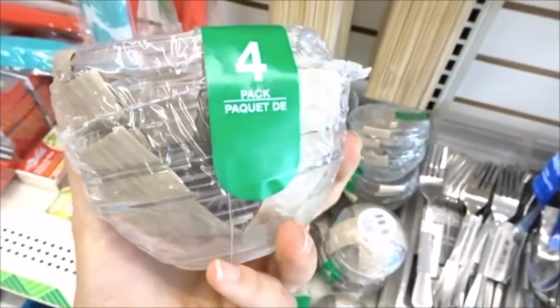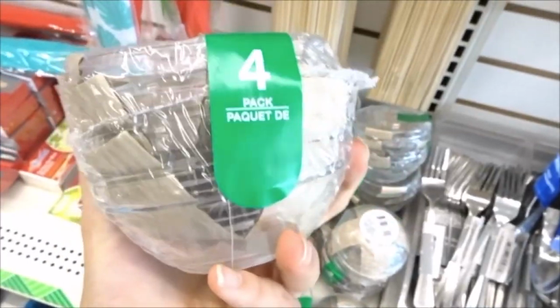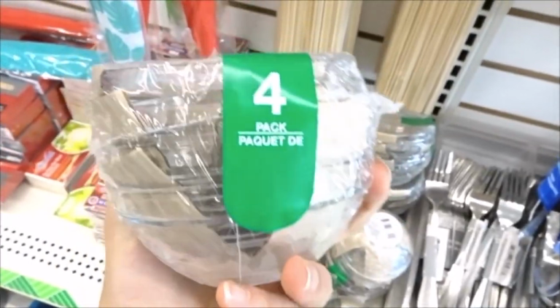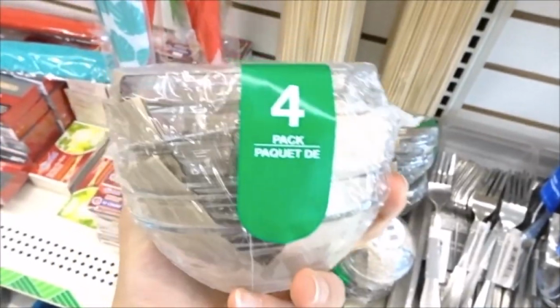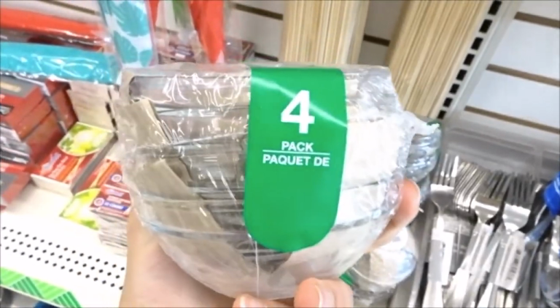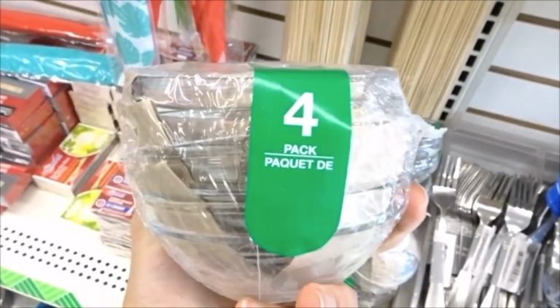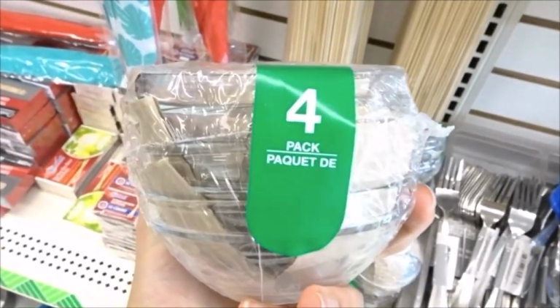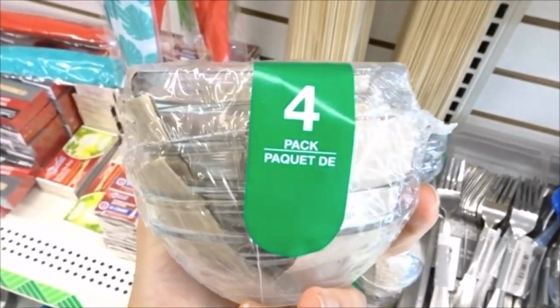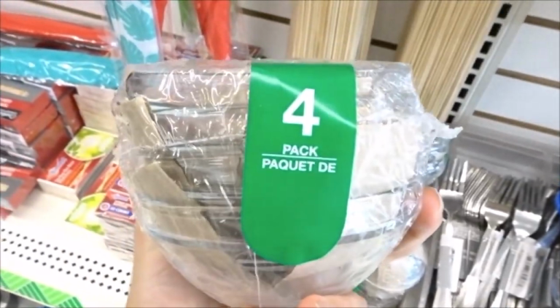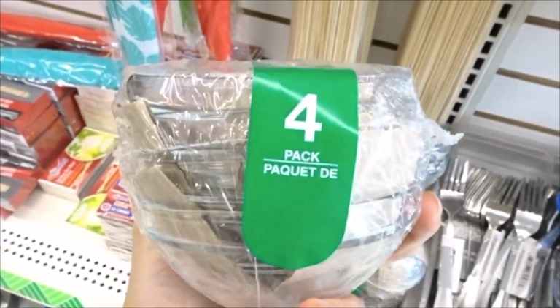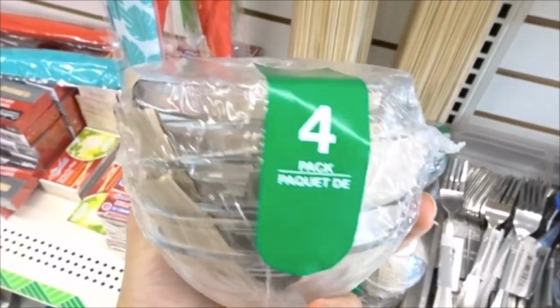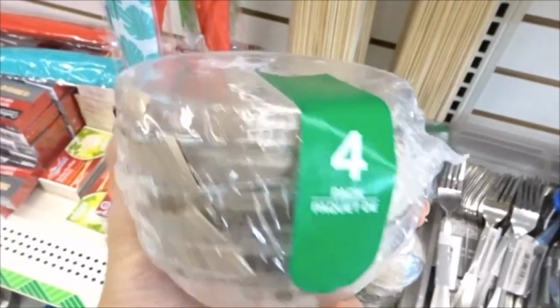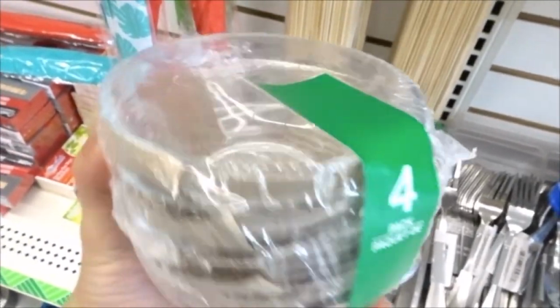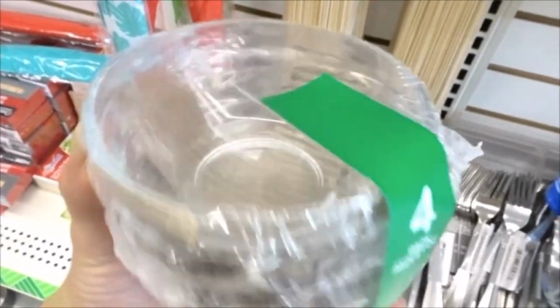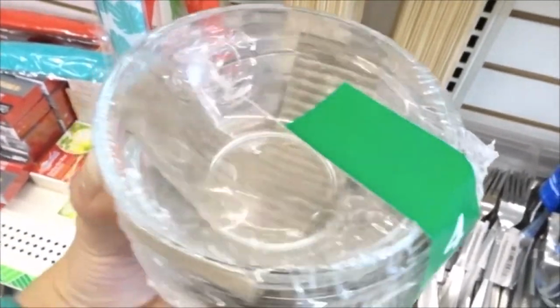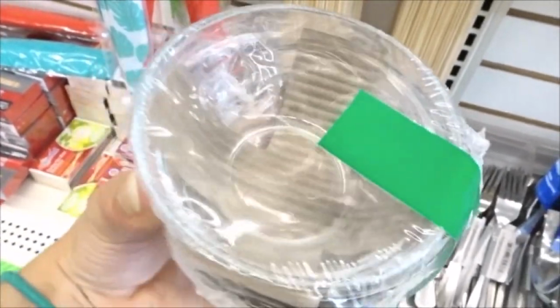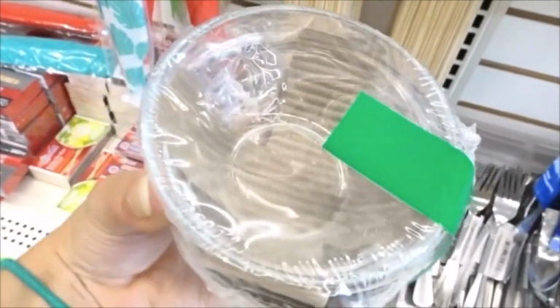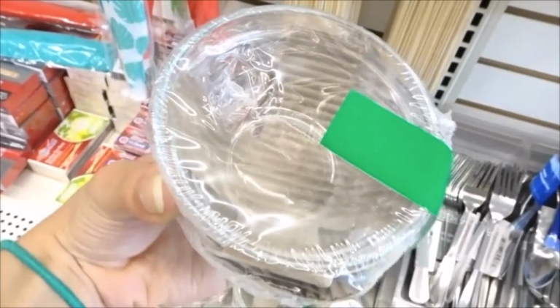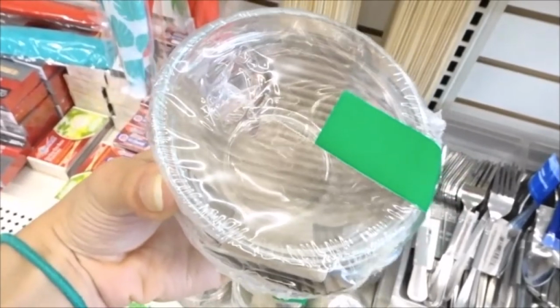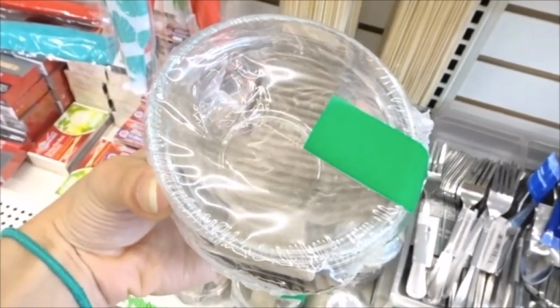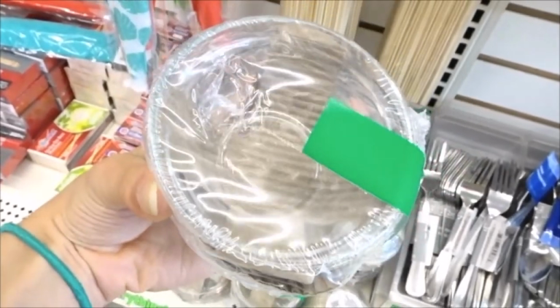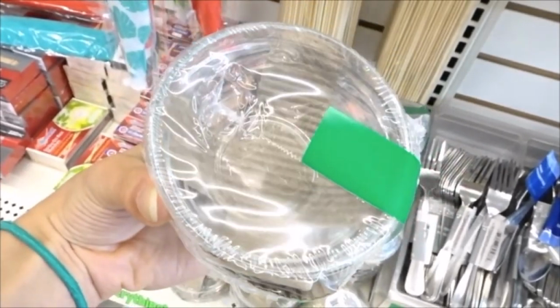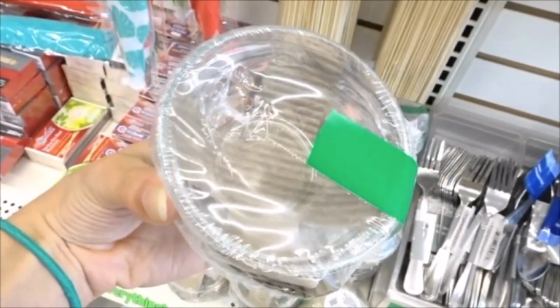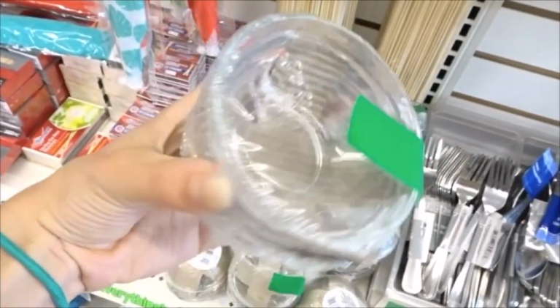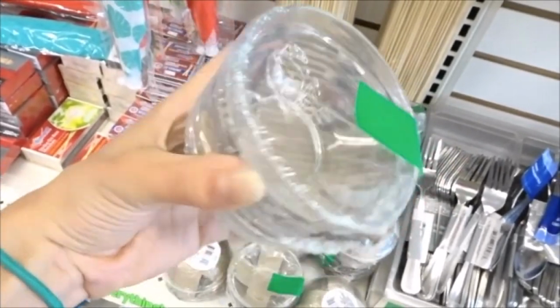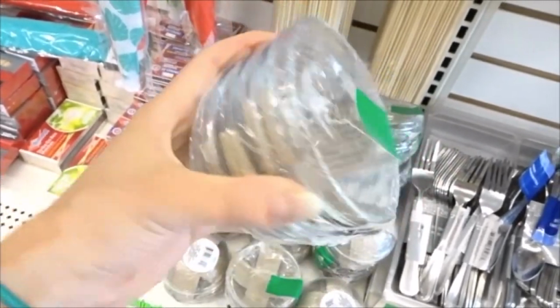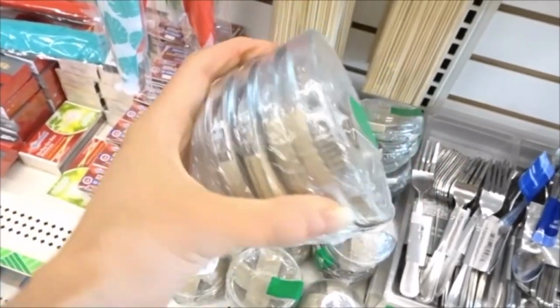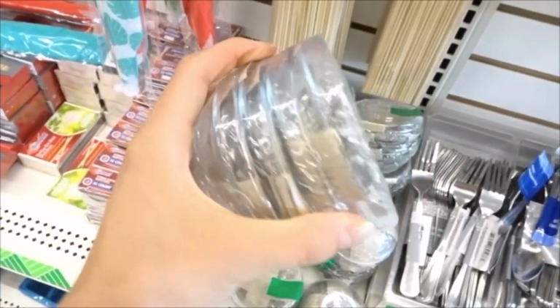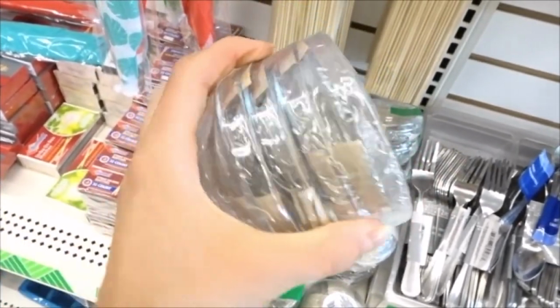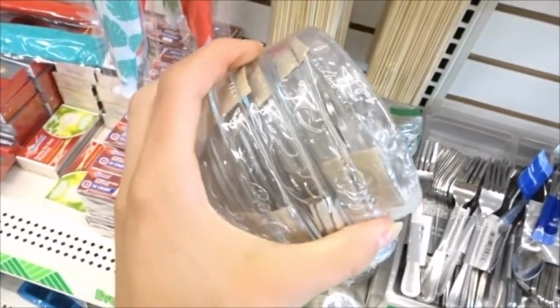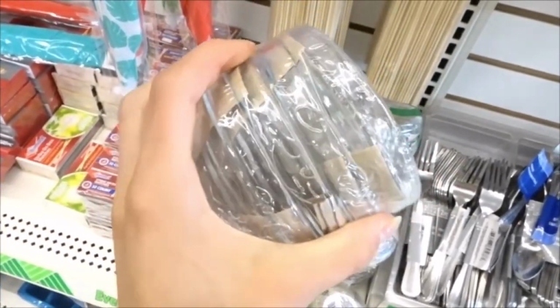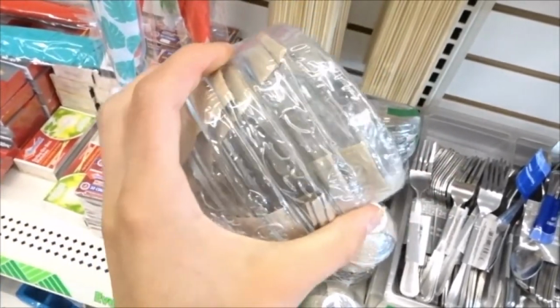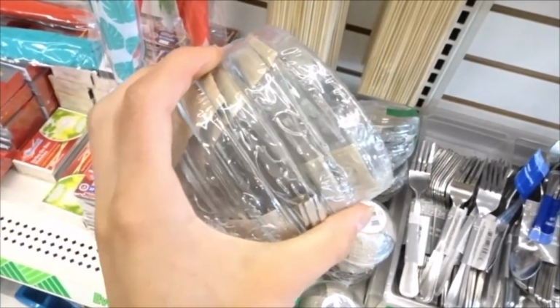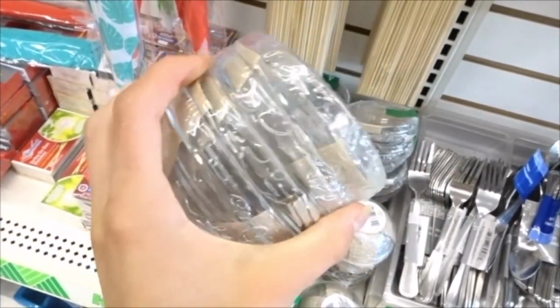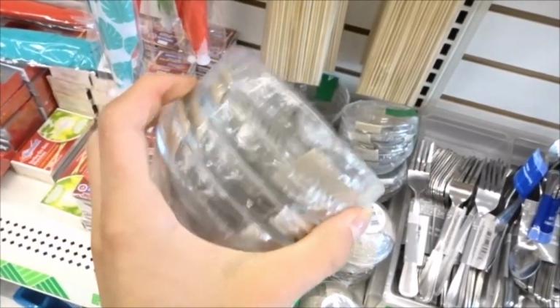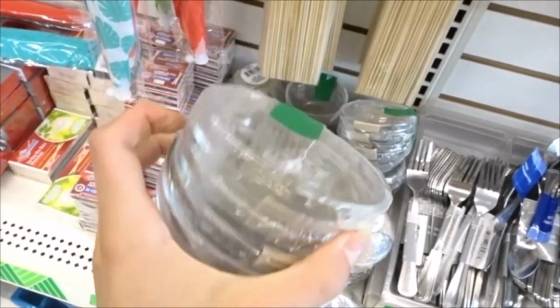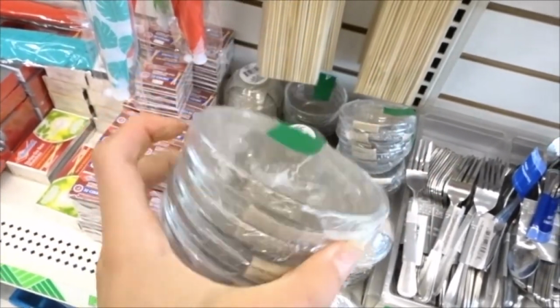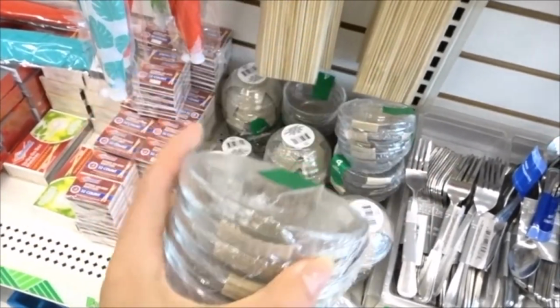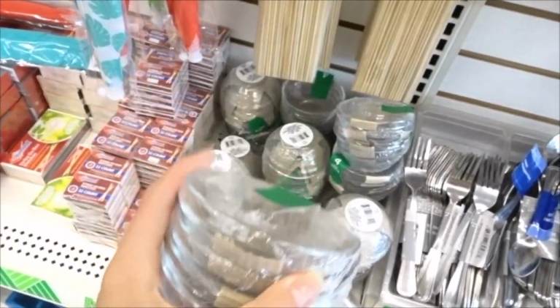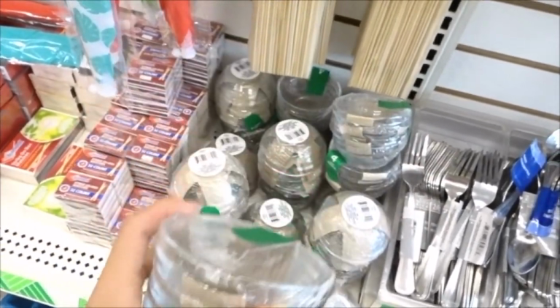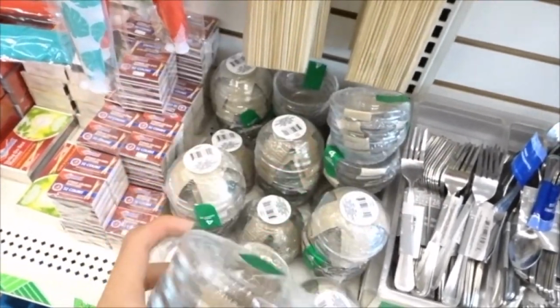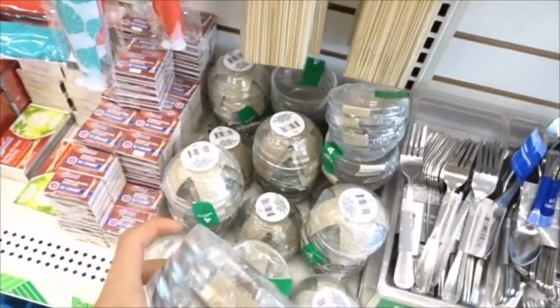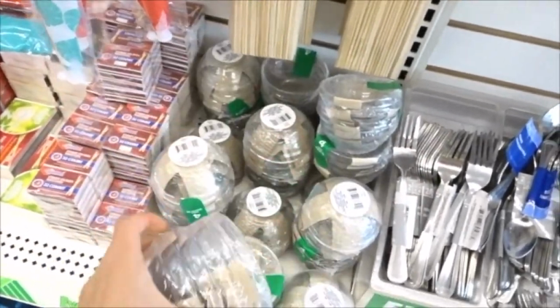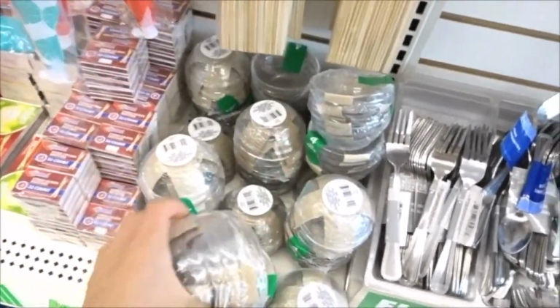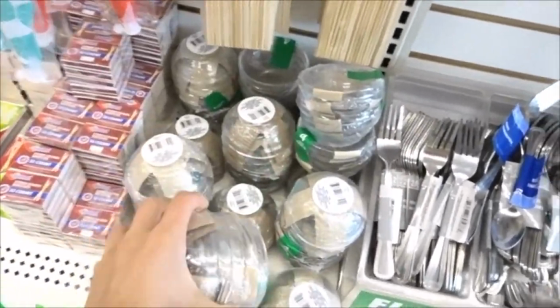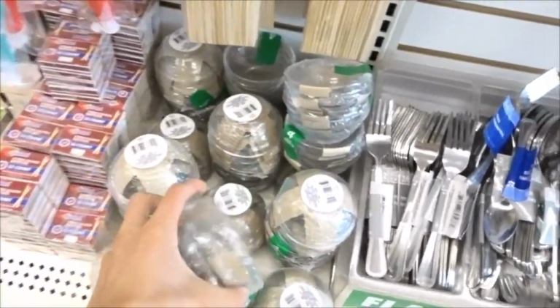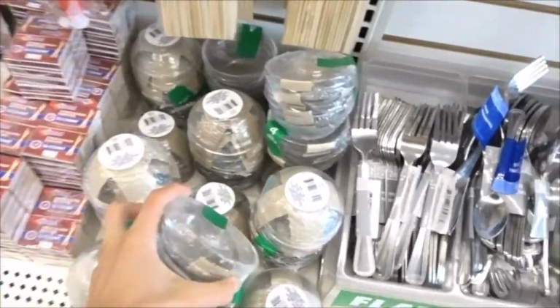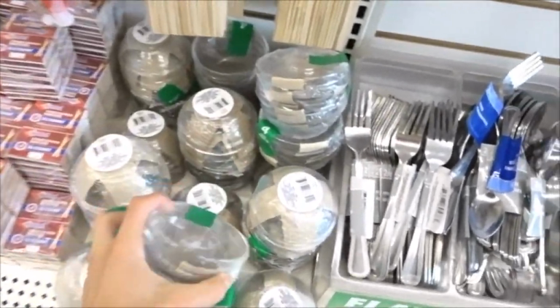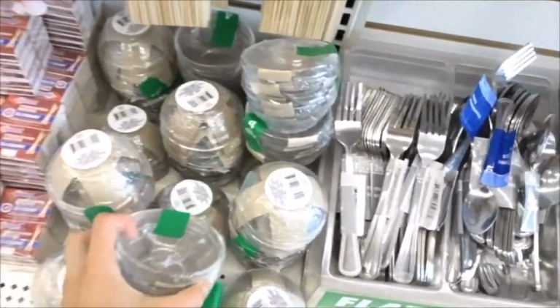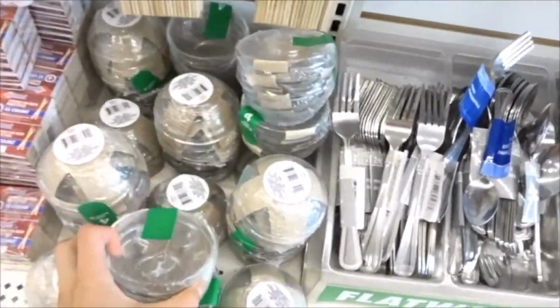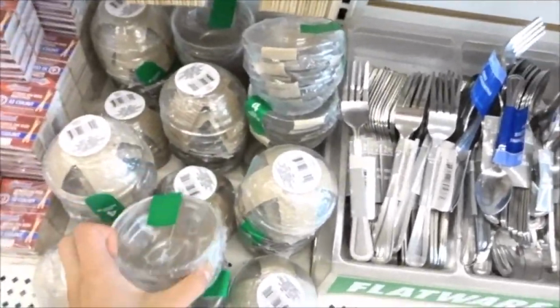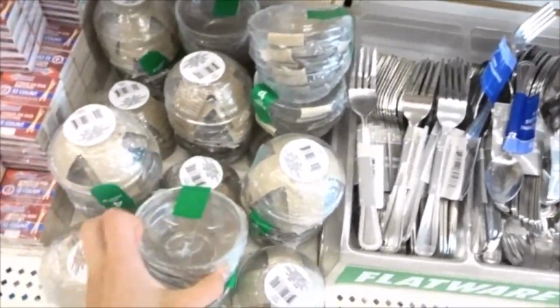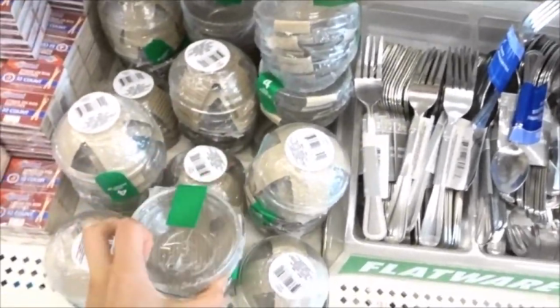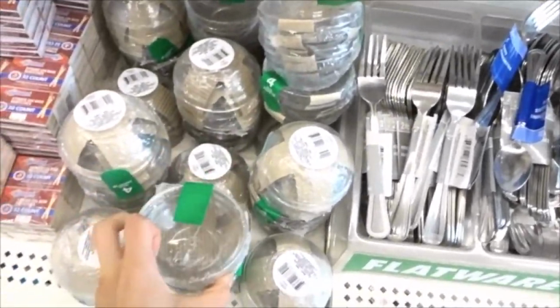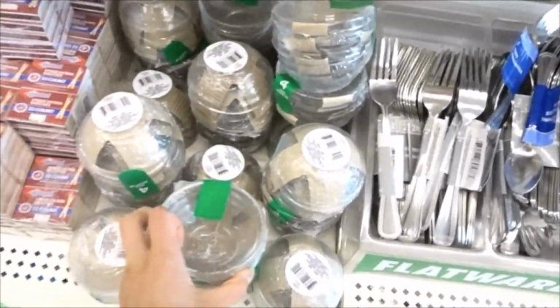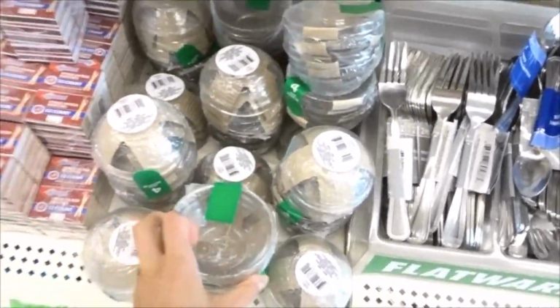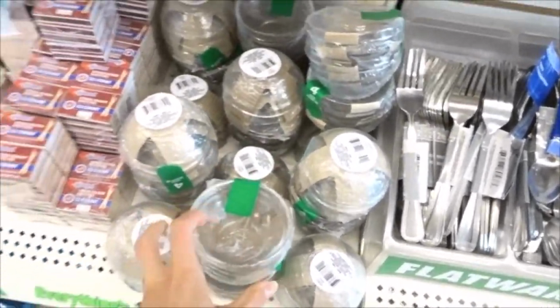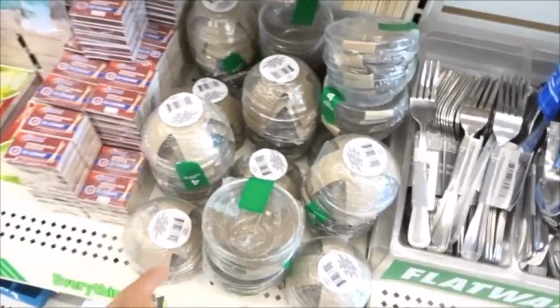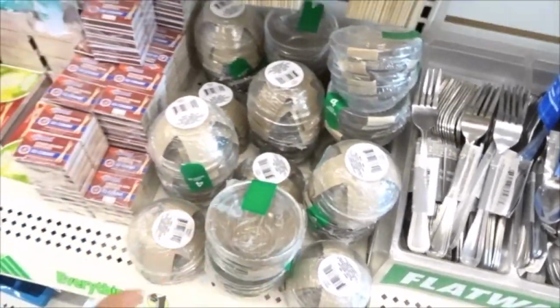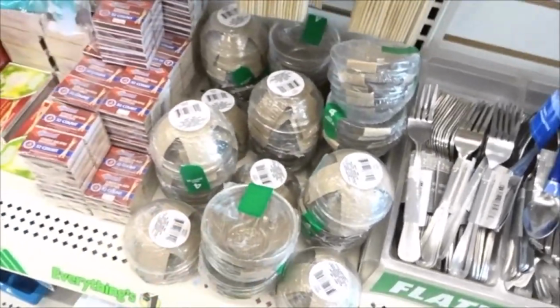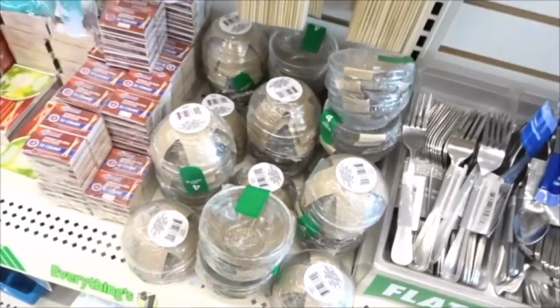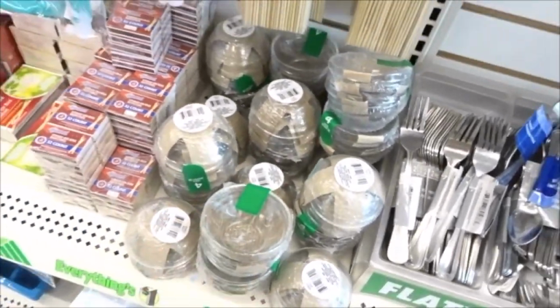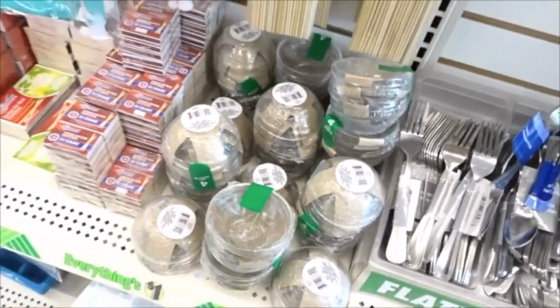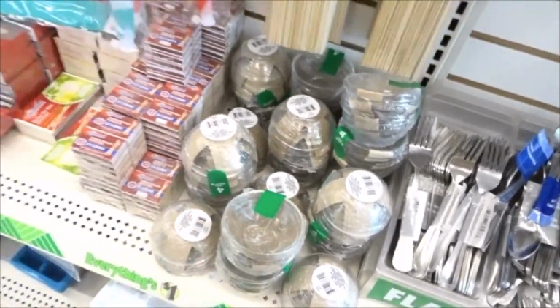I also found this pack of four glass dishes, which looked like the perfect size for any hamster food dish.